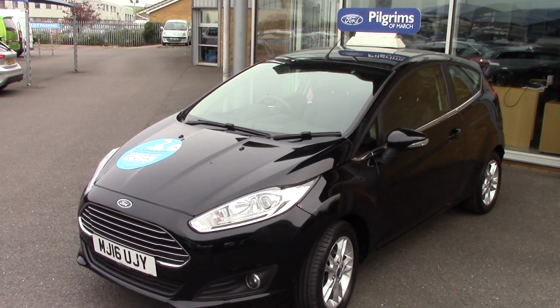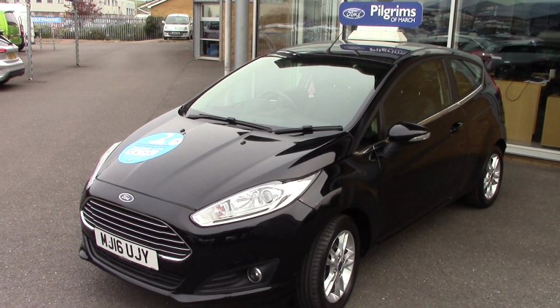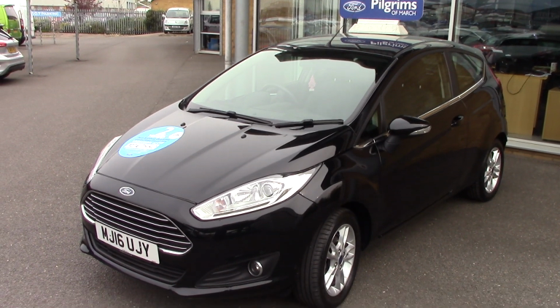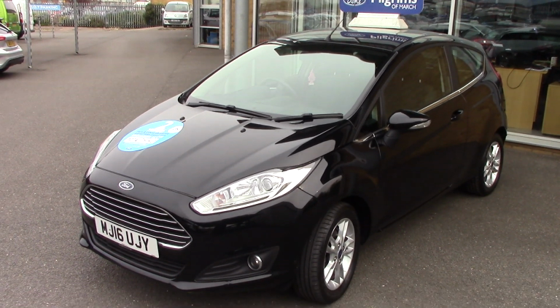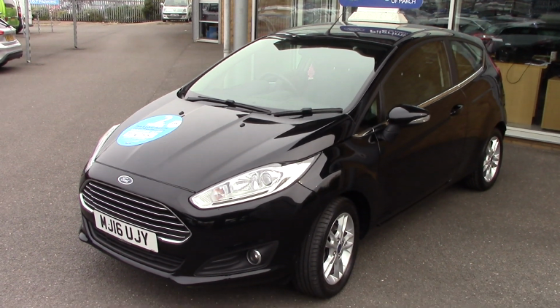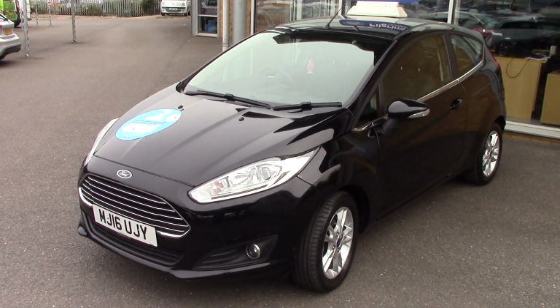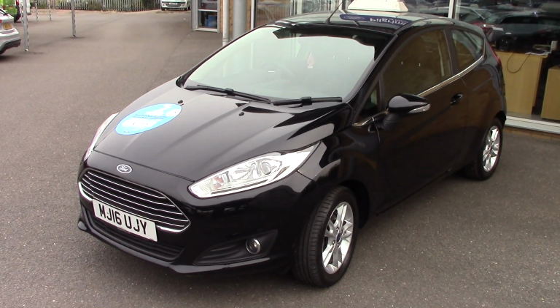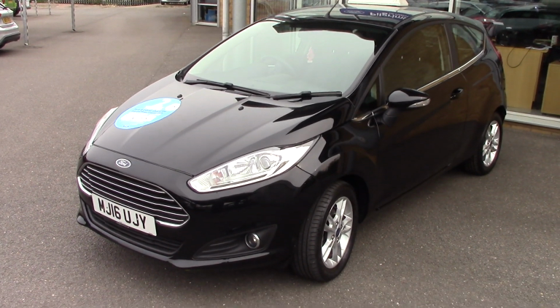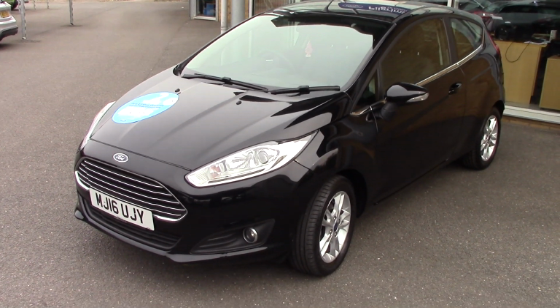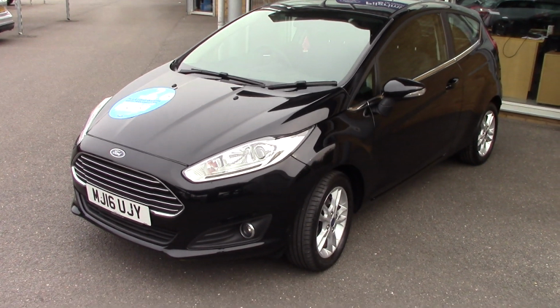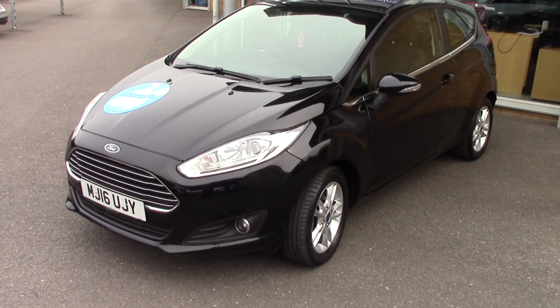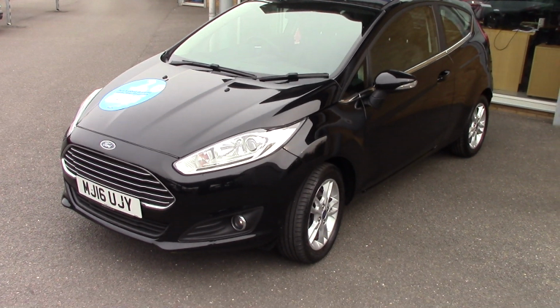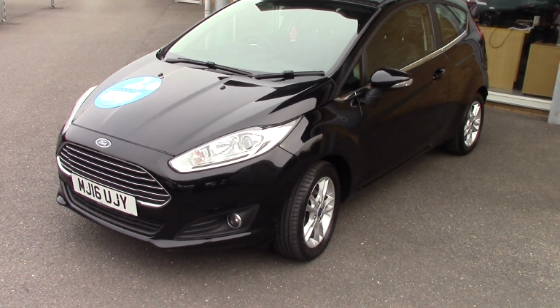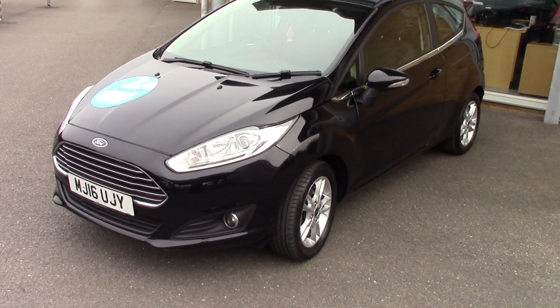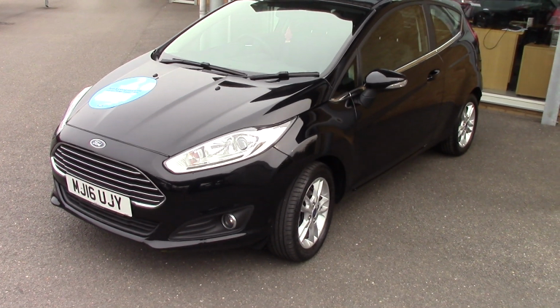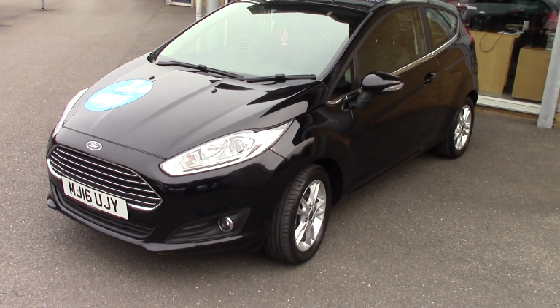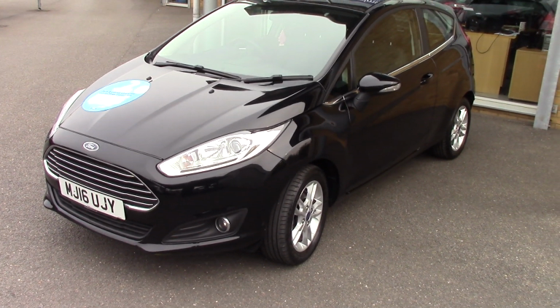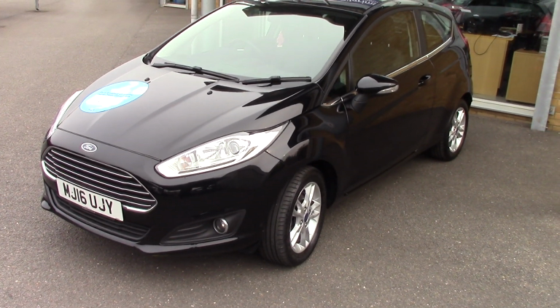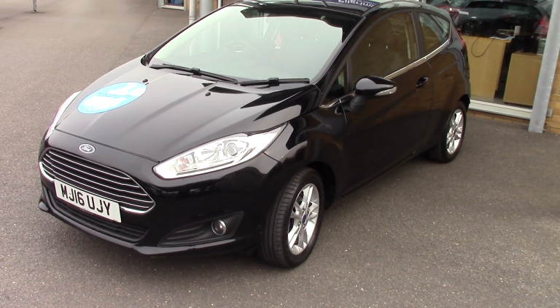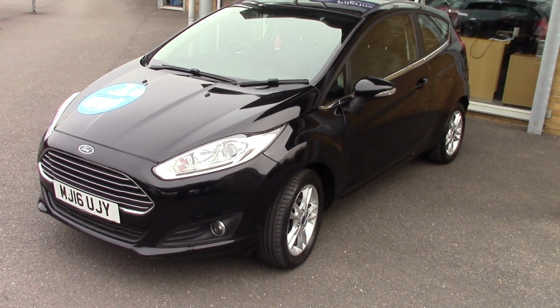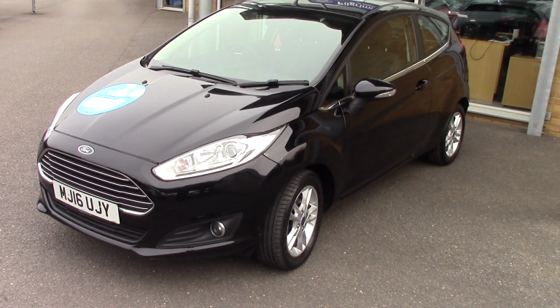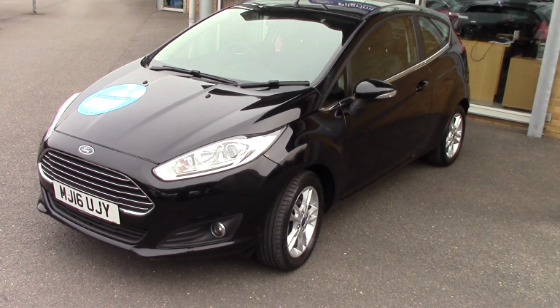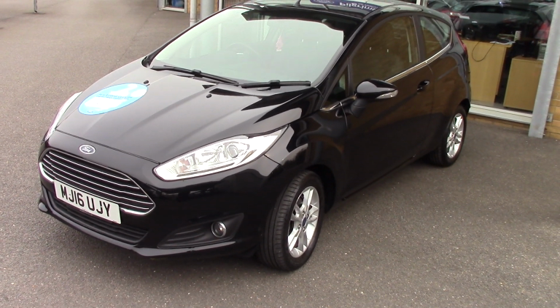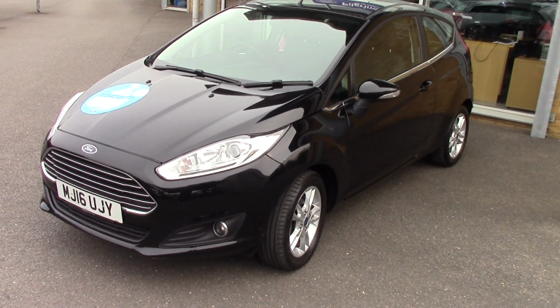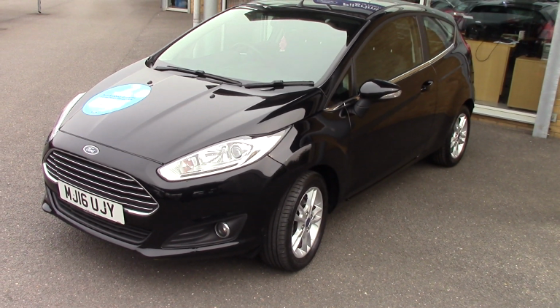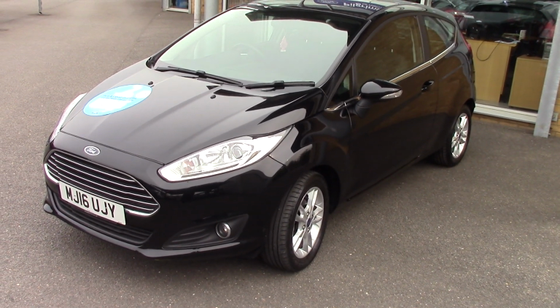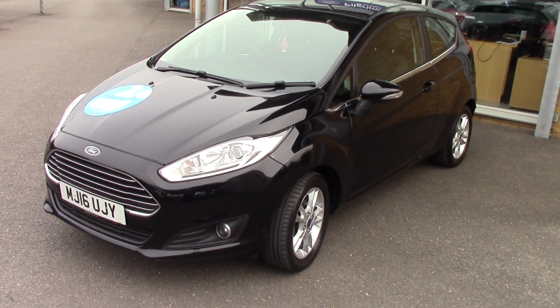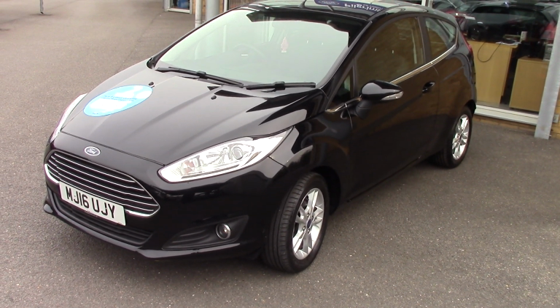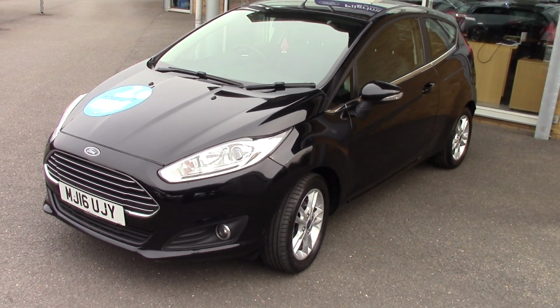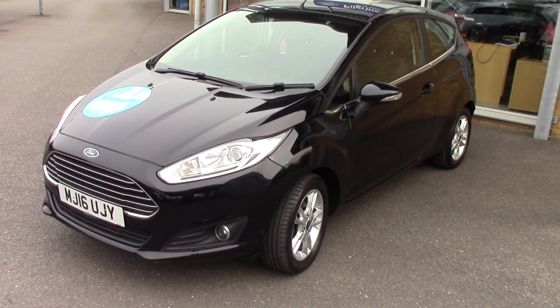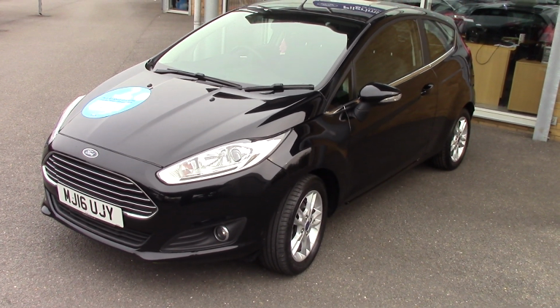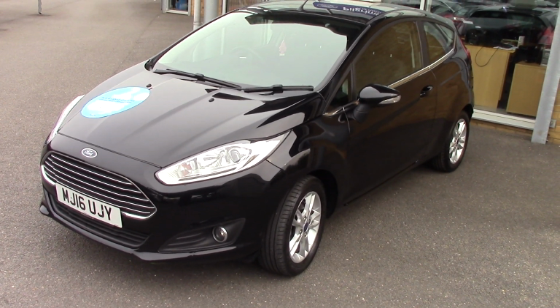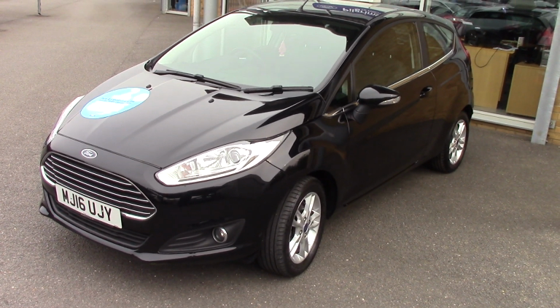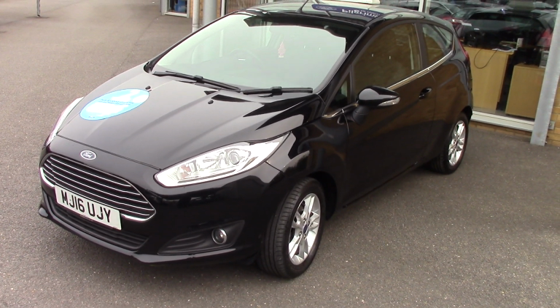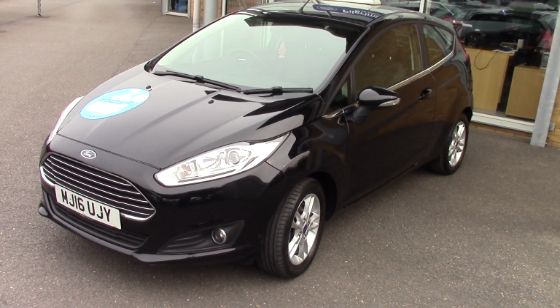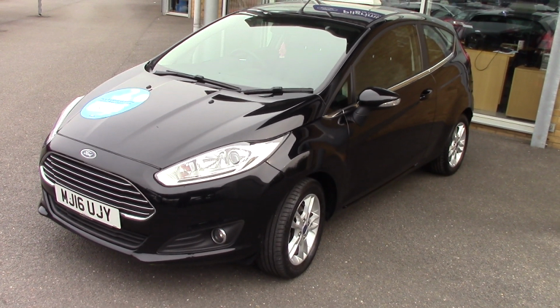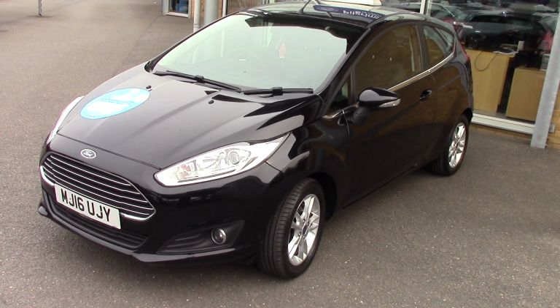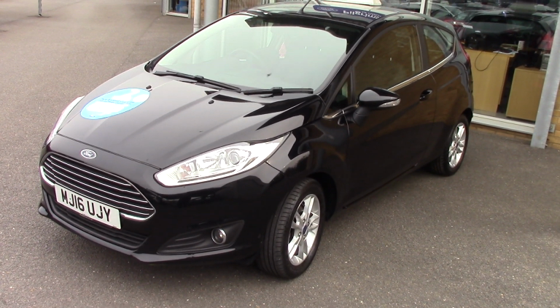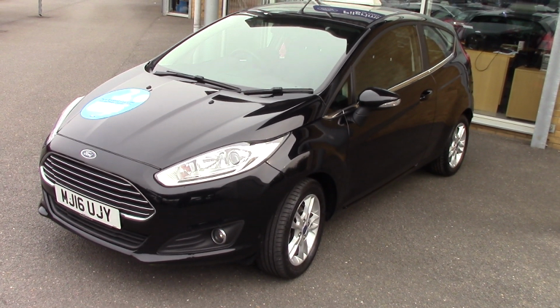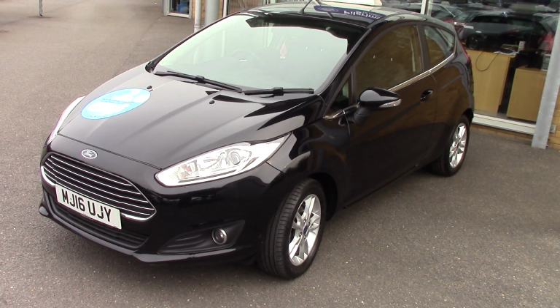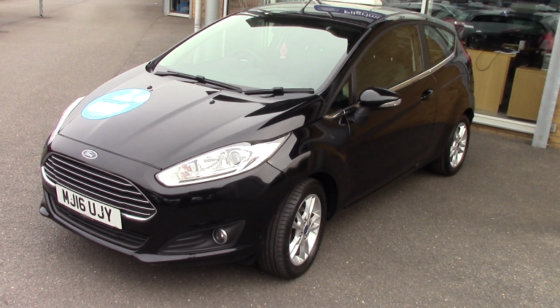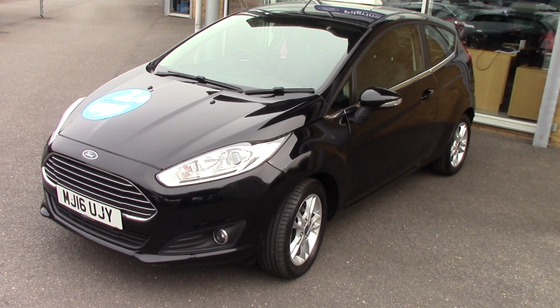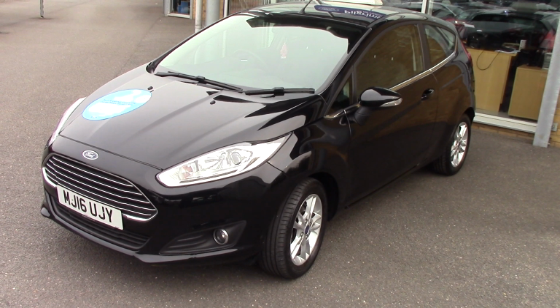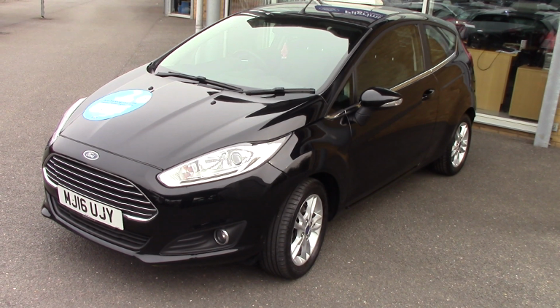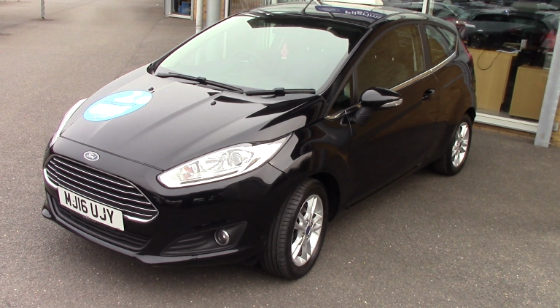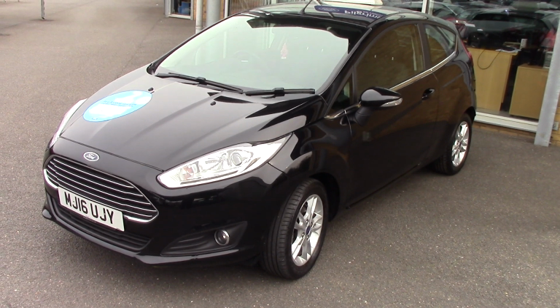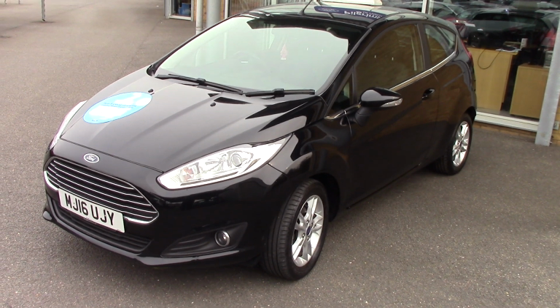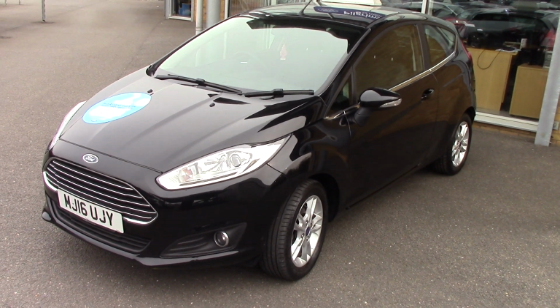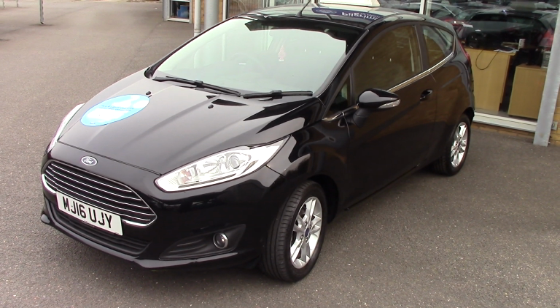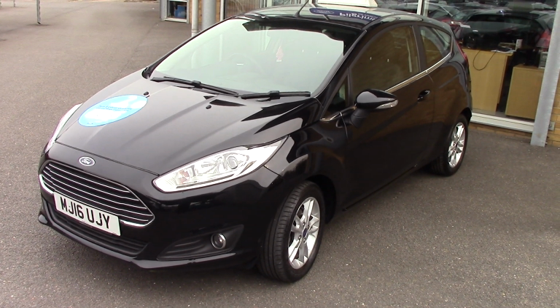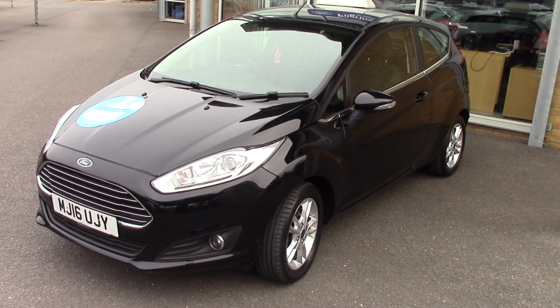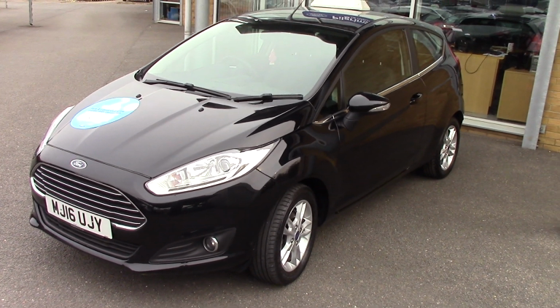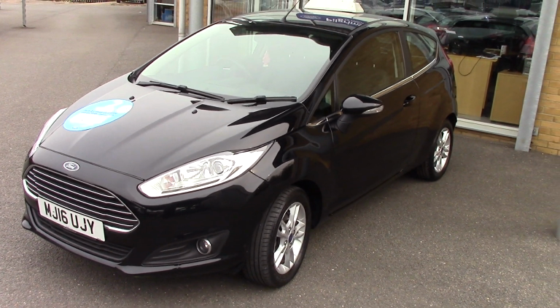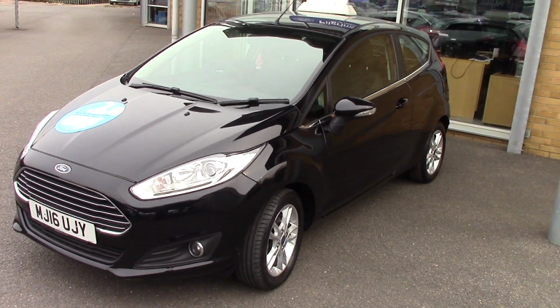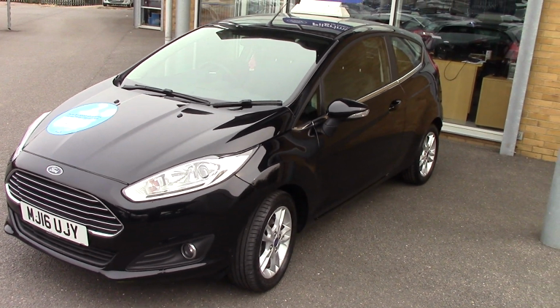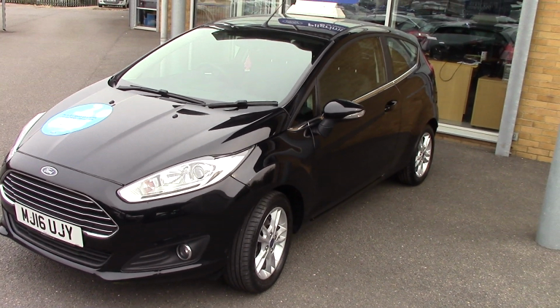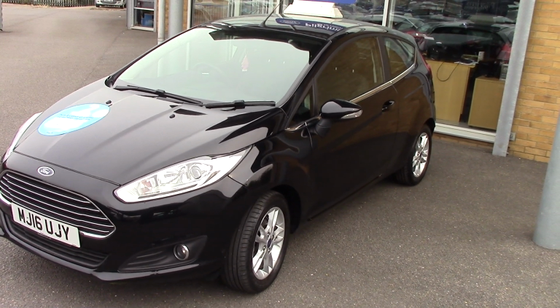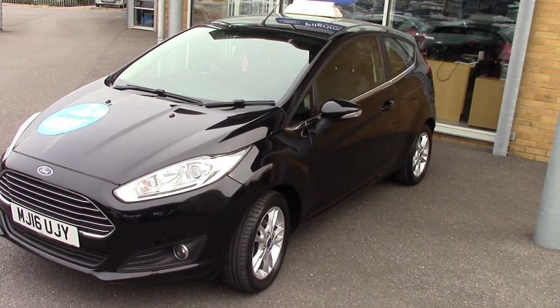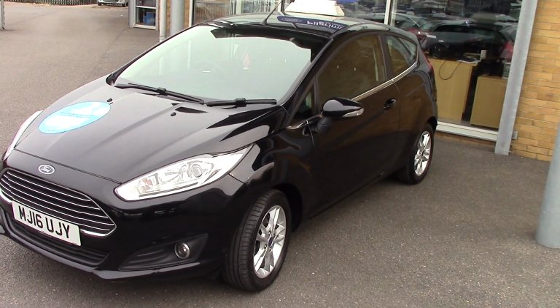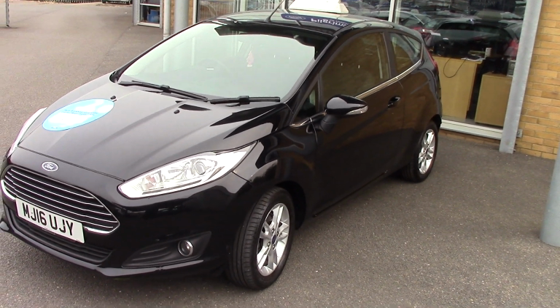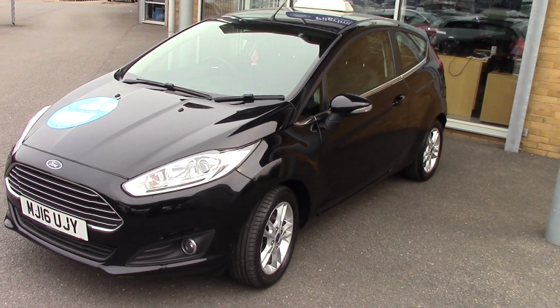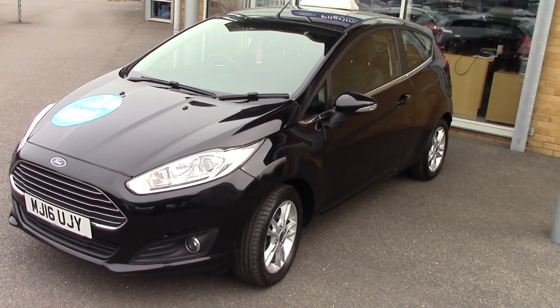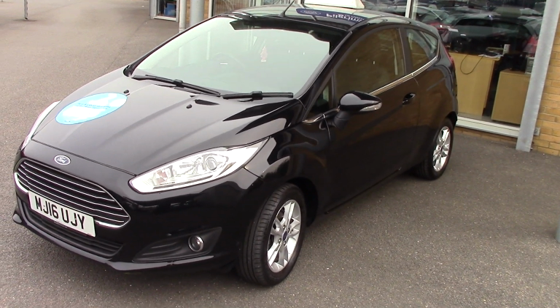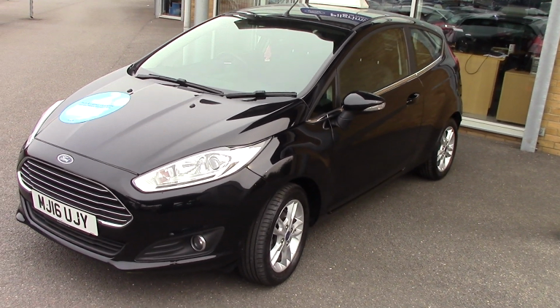Hello, welcome to Pilgrims. Today we're going to have a look around a 2016 Ford Fiesta ZTEC 1.25 petrol.